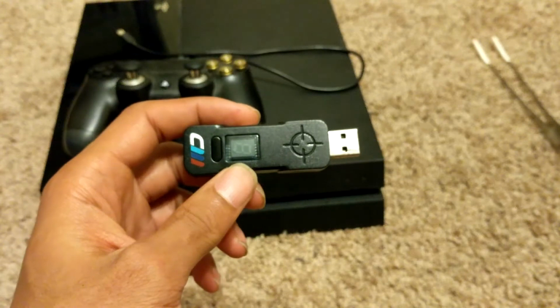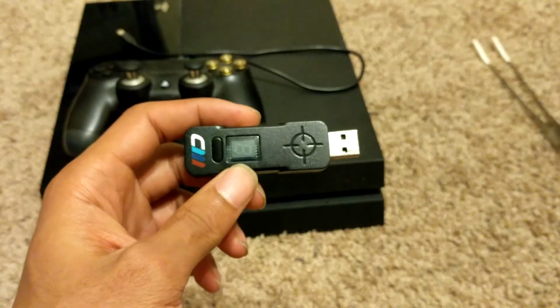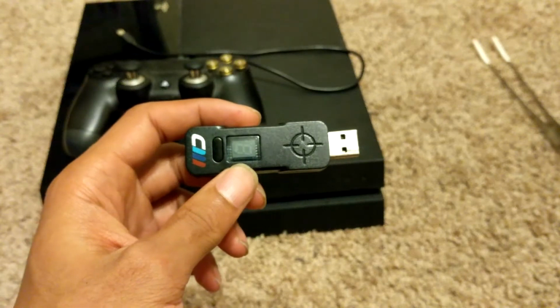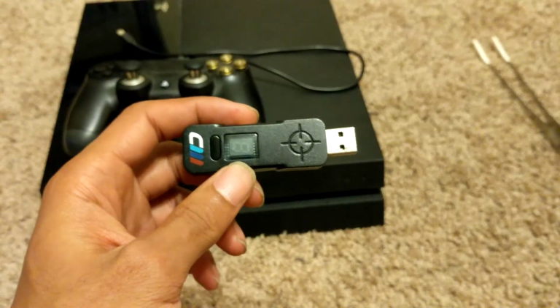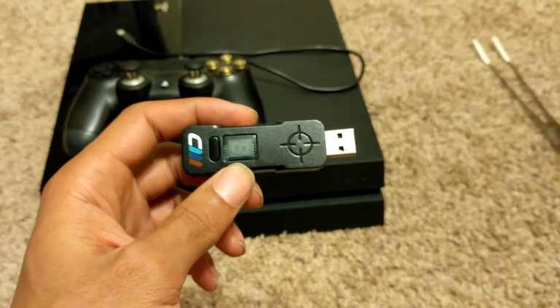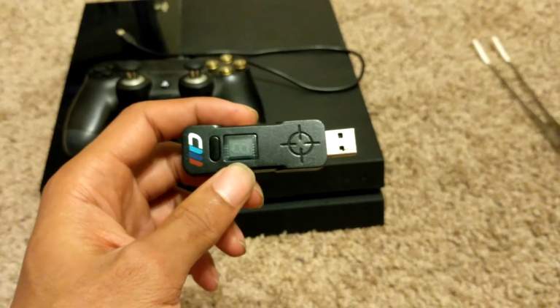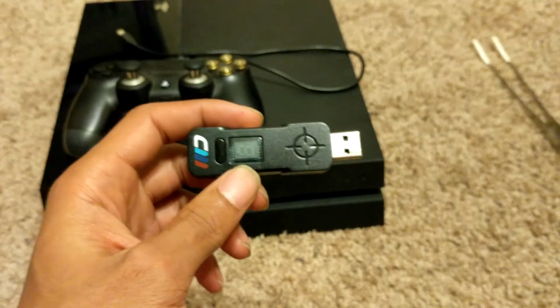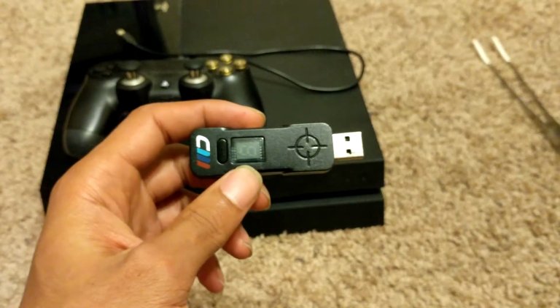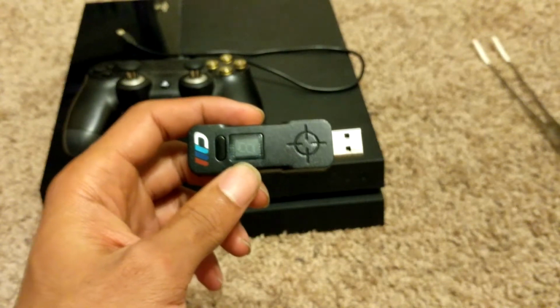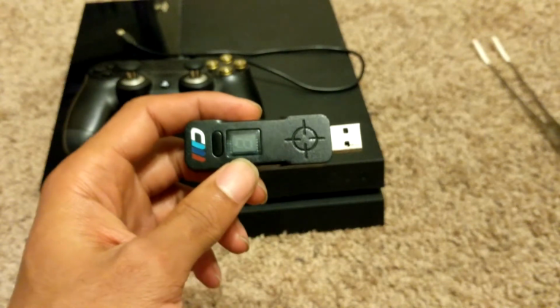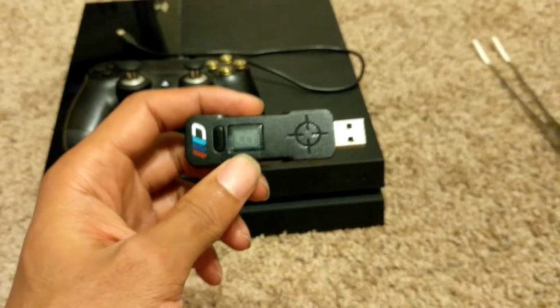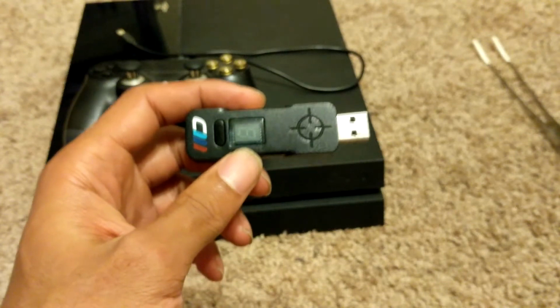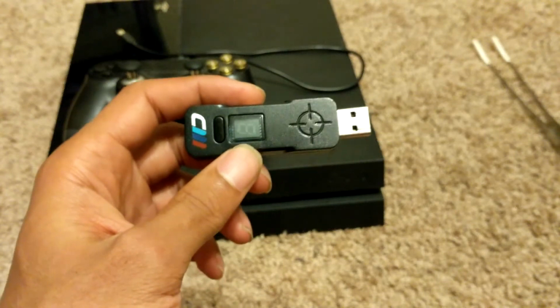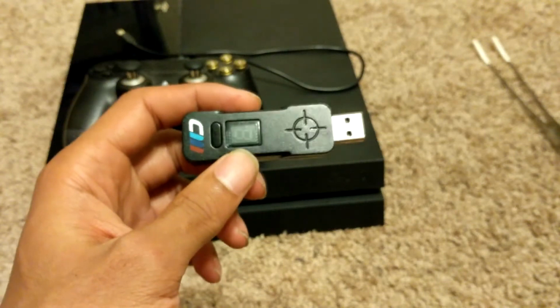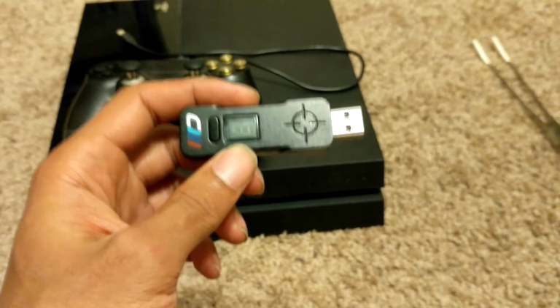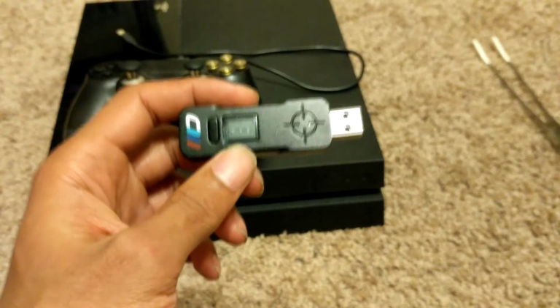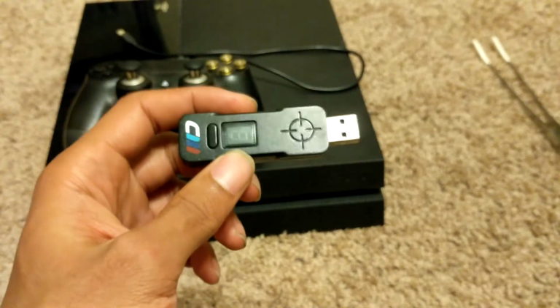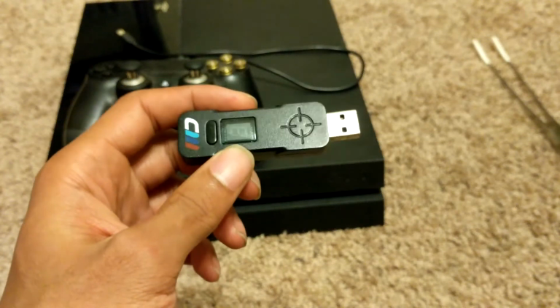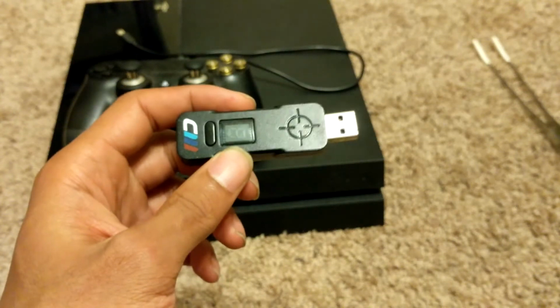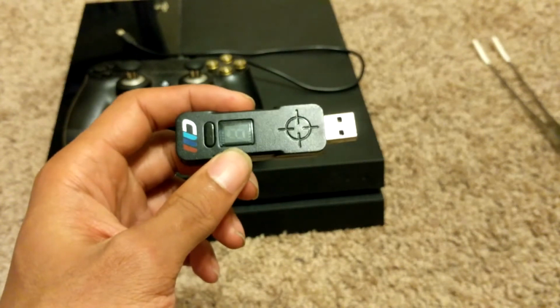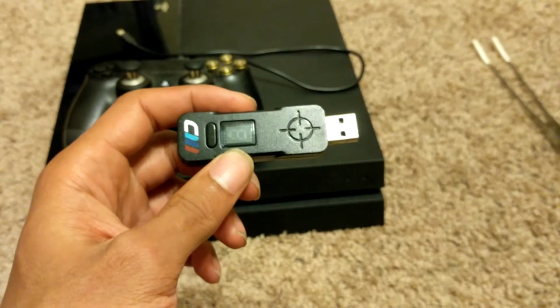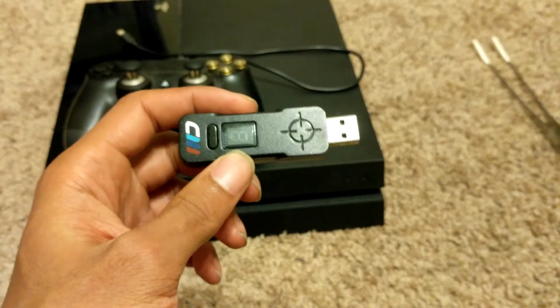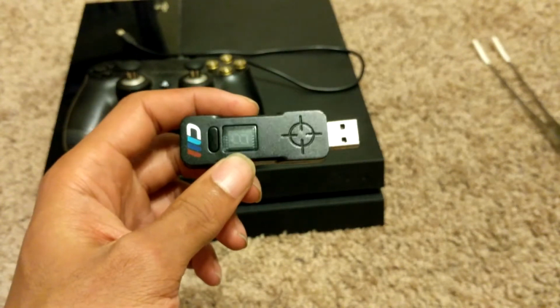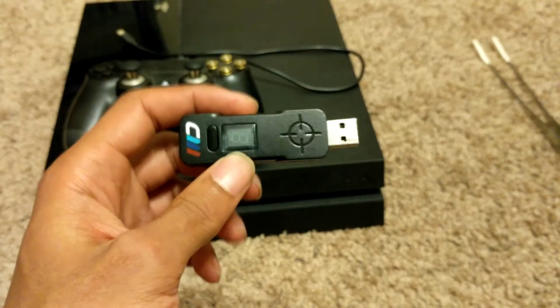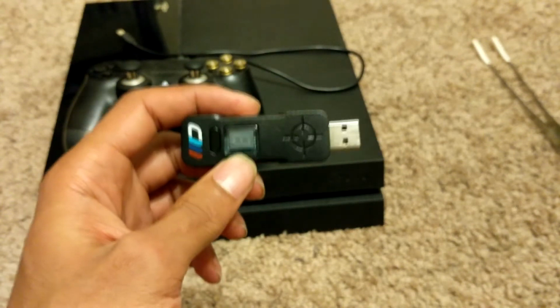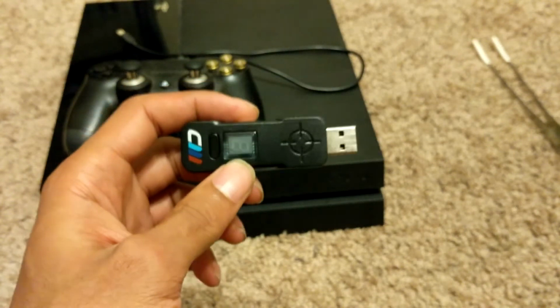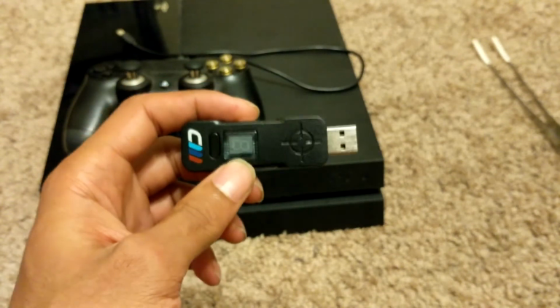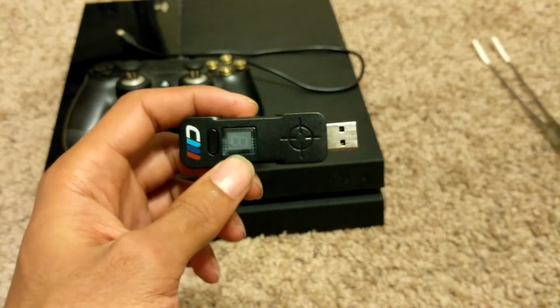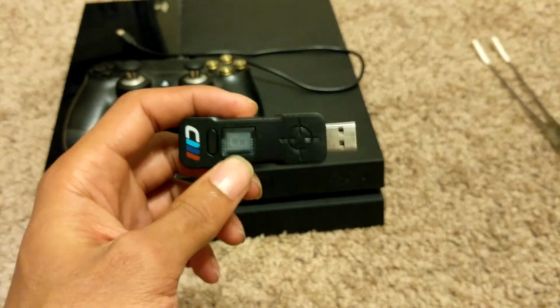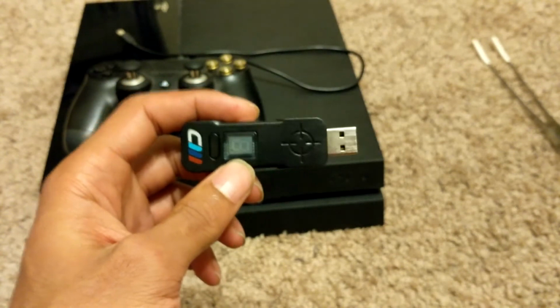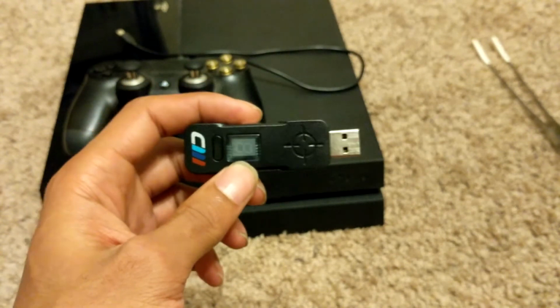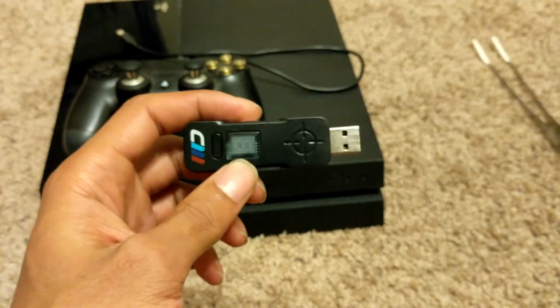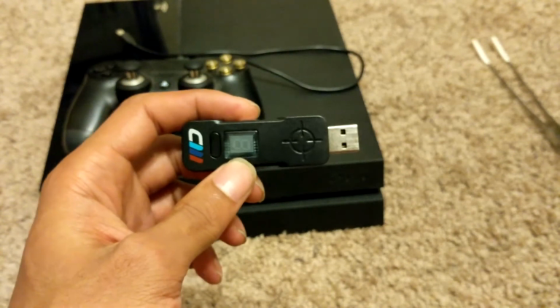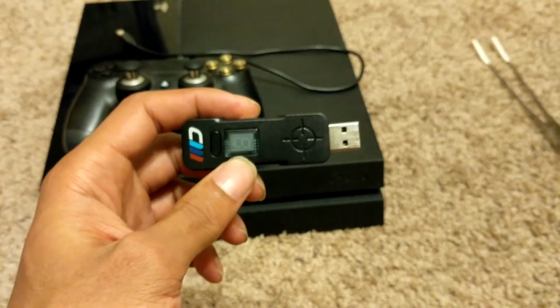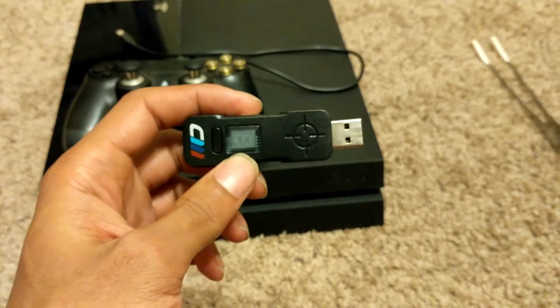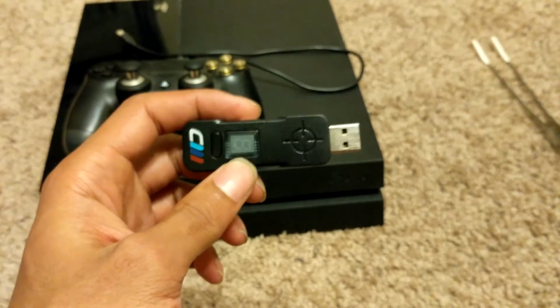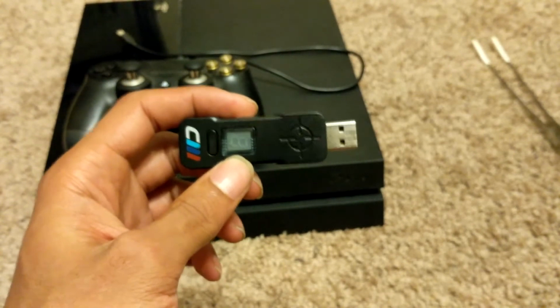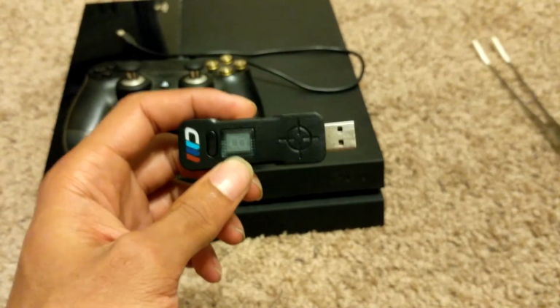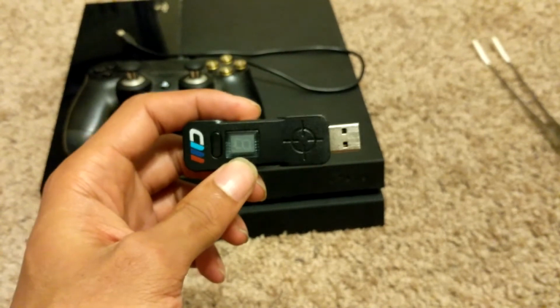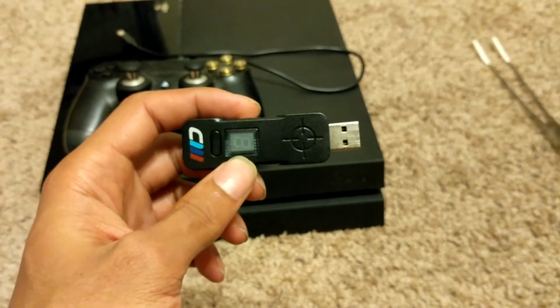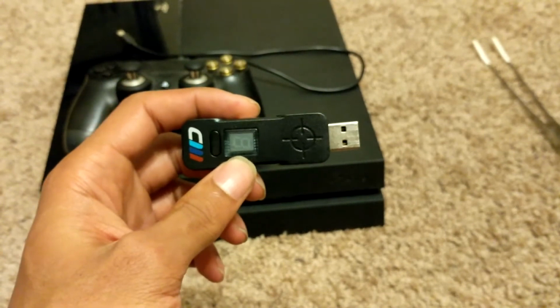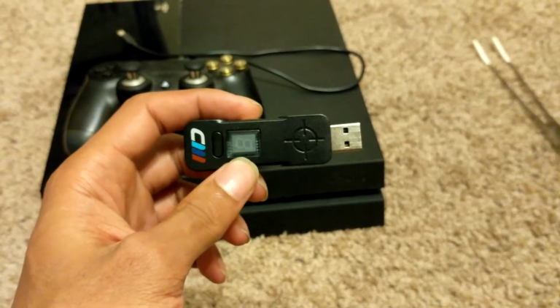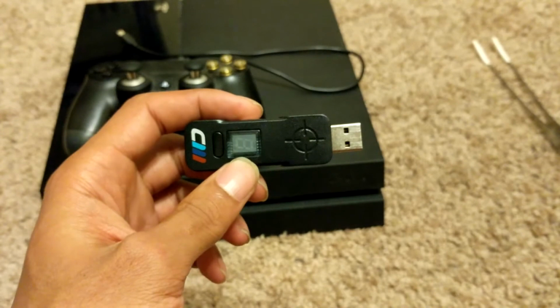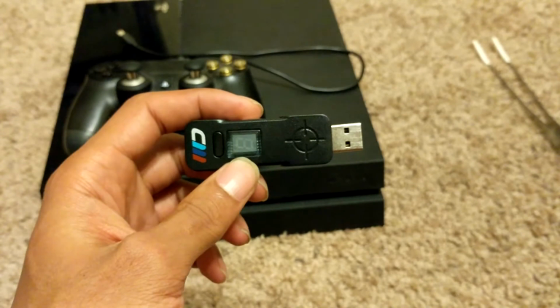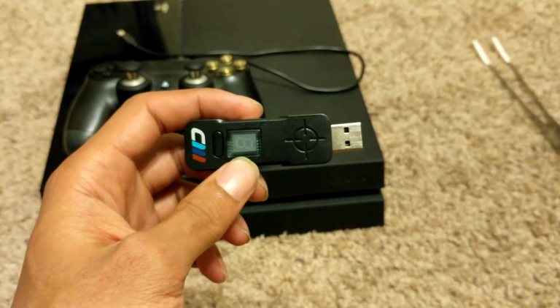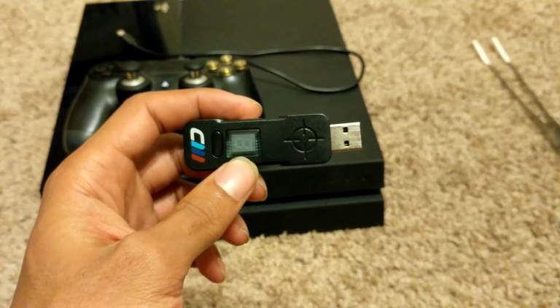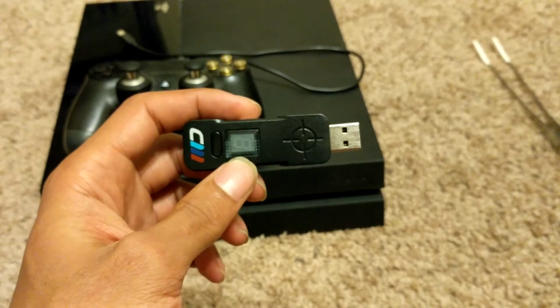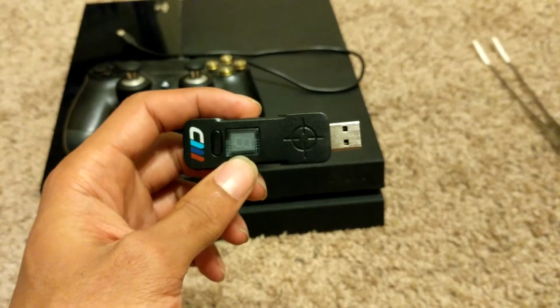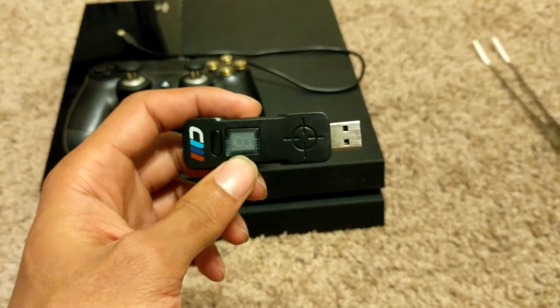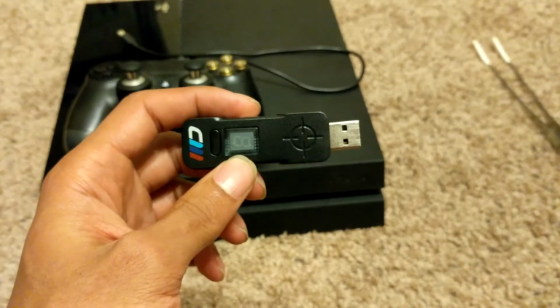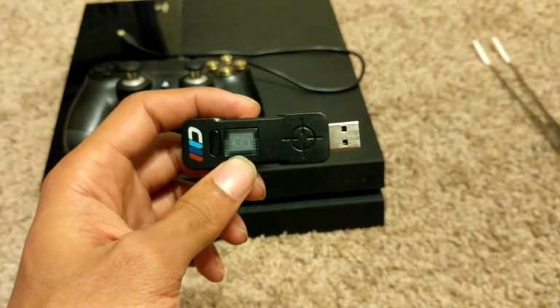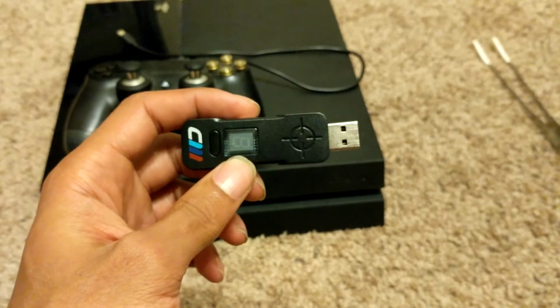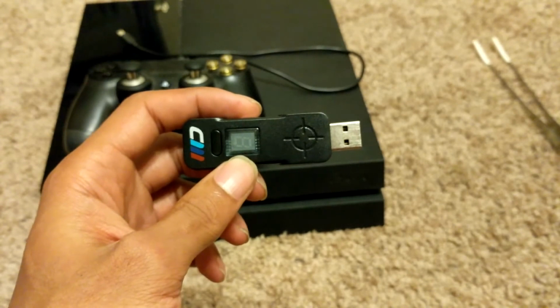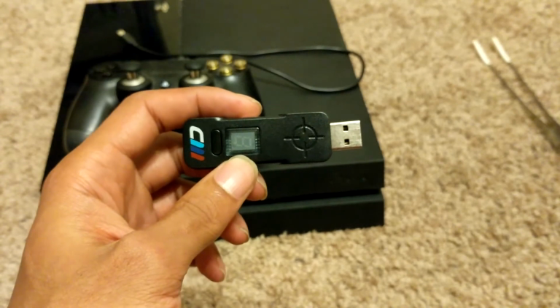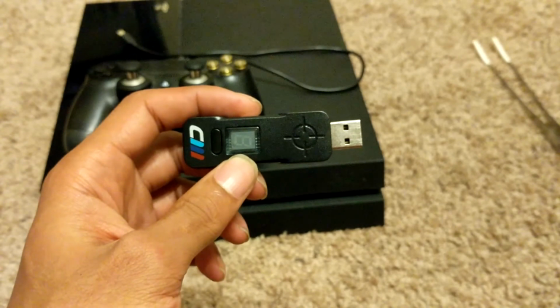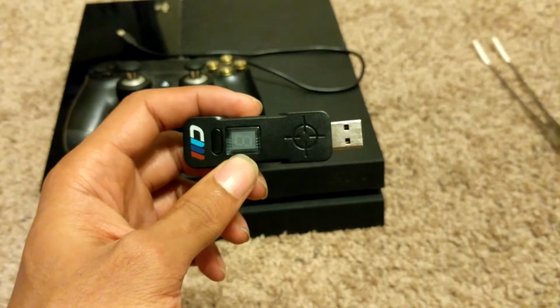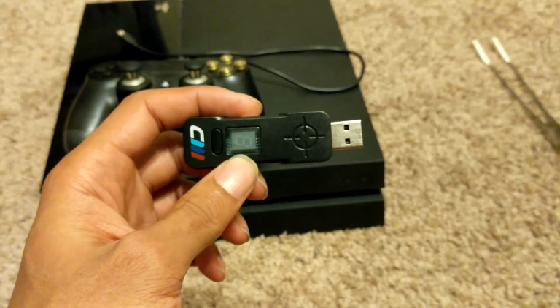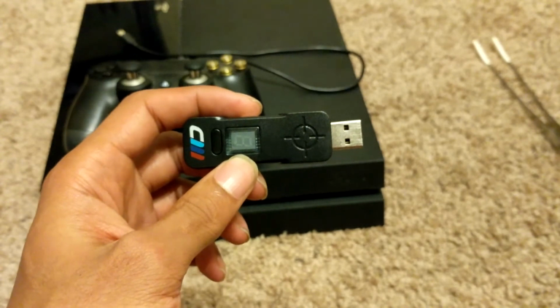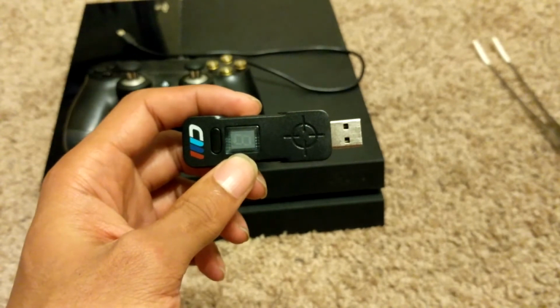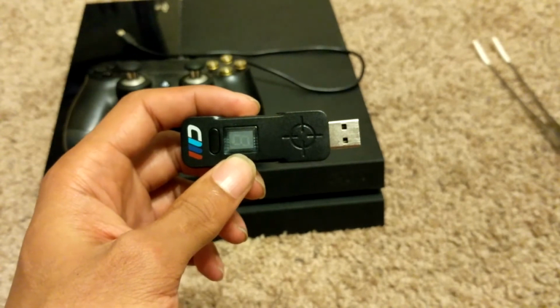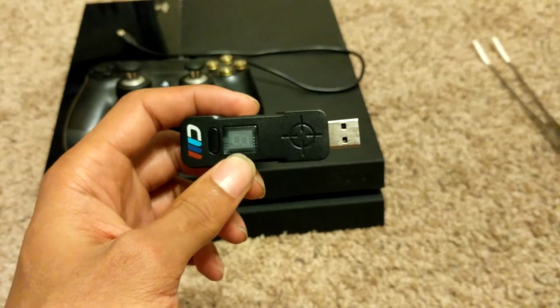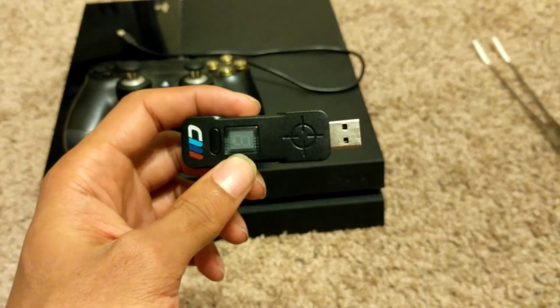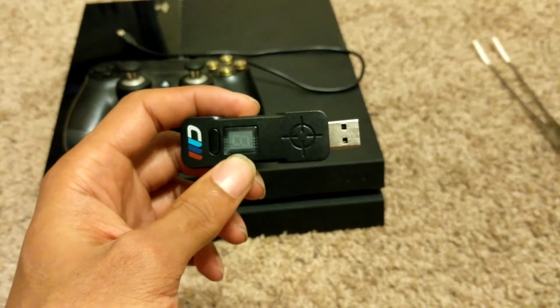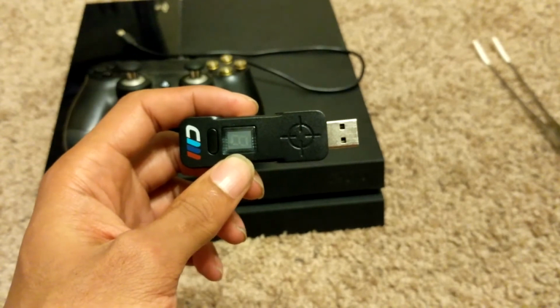Welcome YouTube. Today we'll be looking at how to connect the Cronus Max for mouse and keyboard on your console.